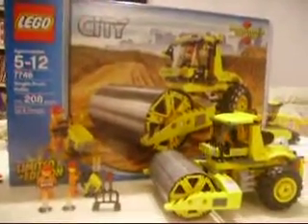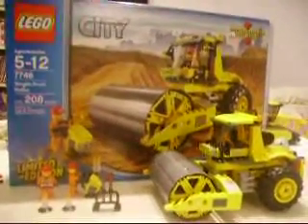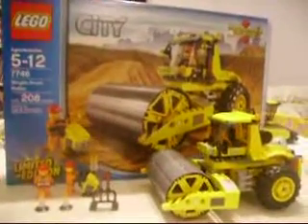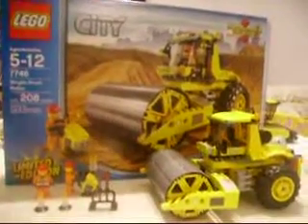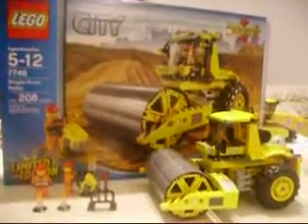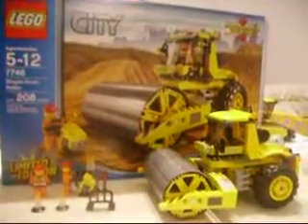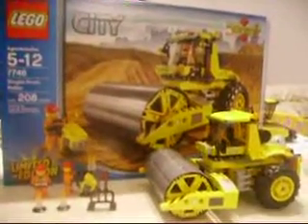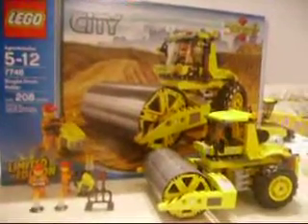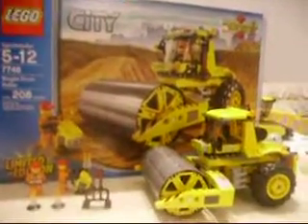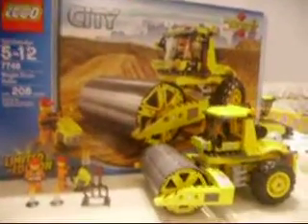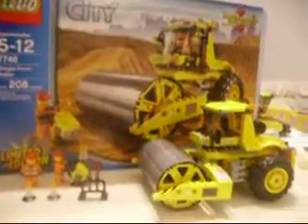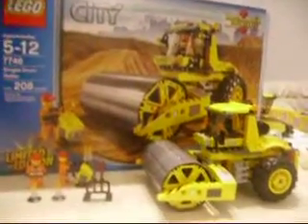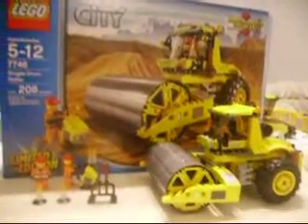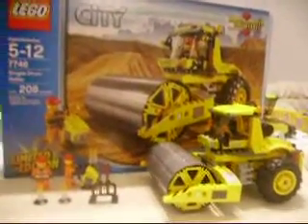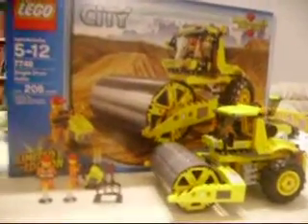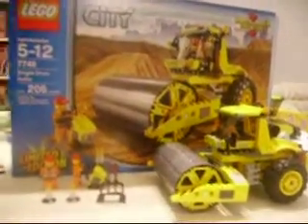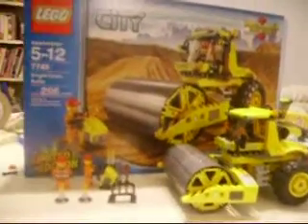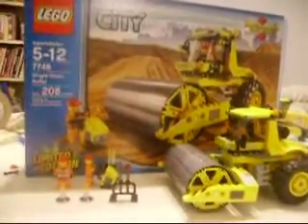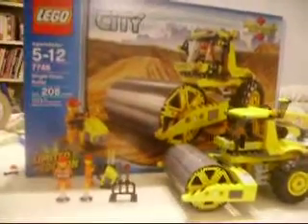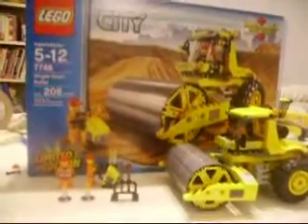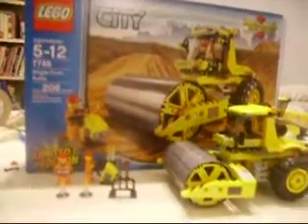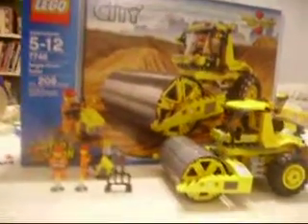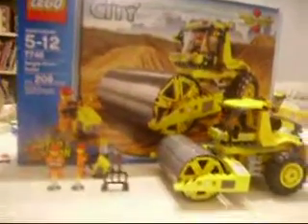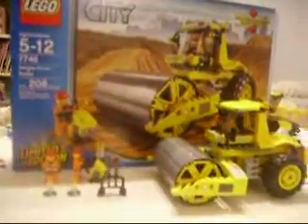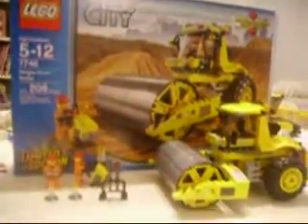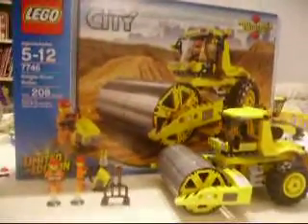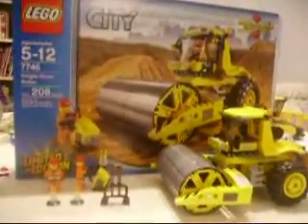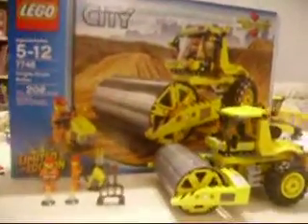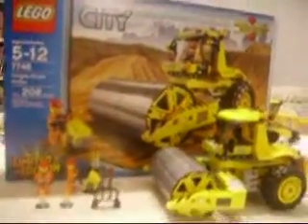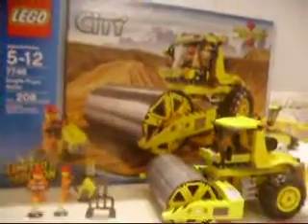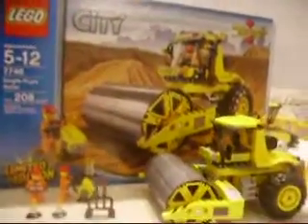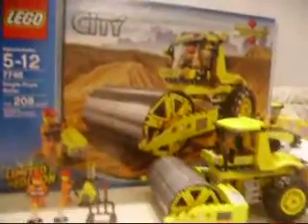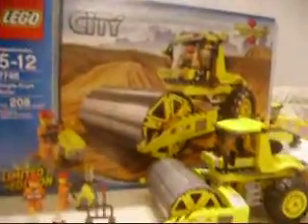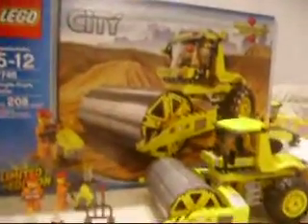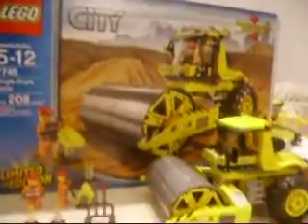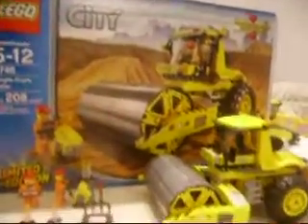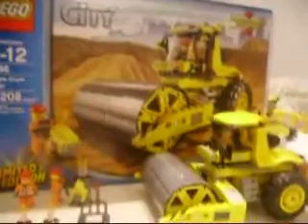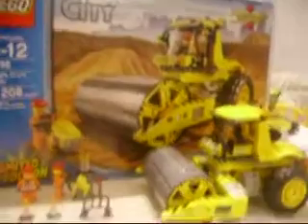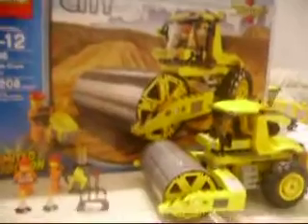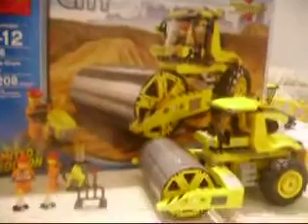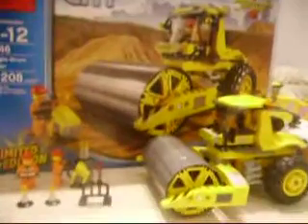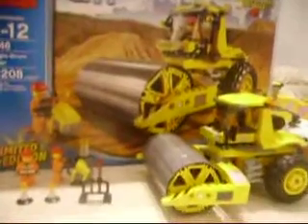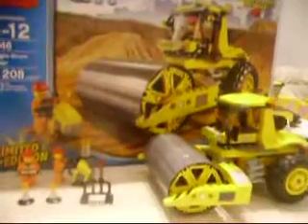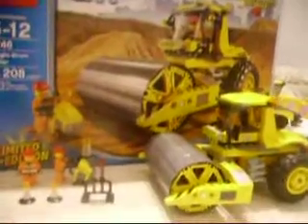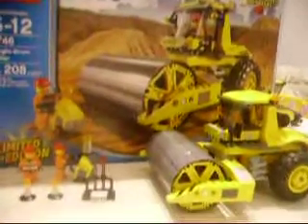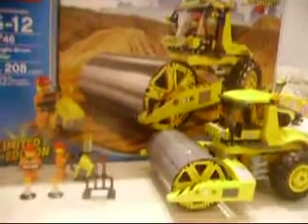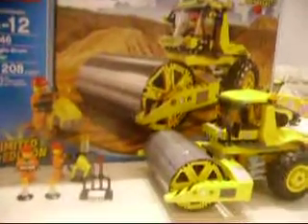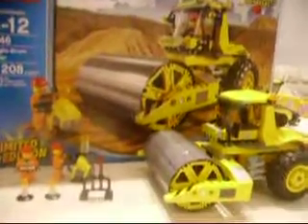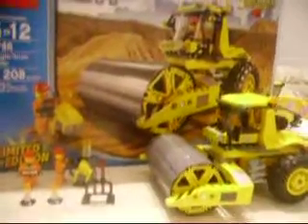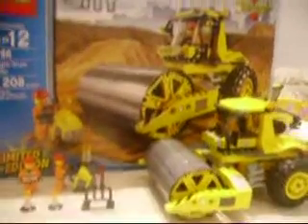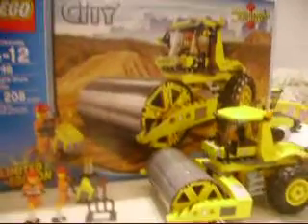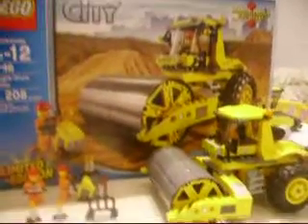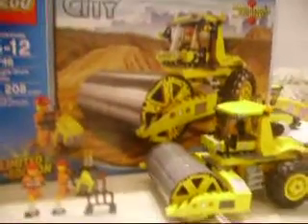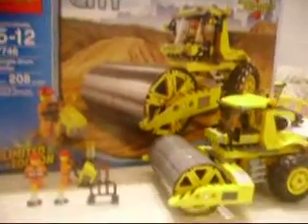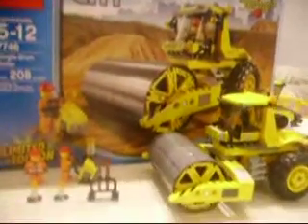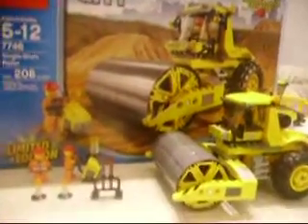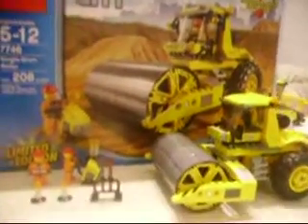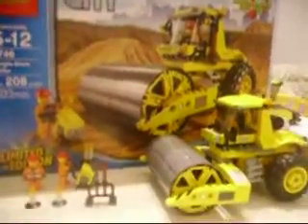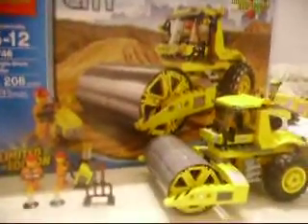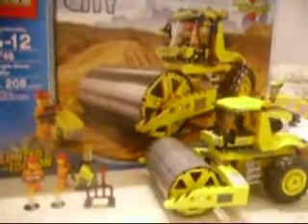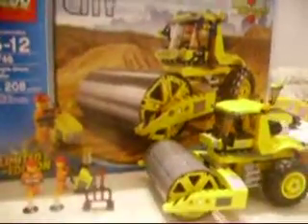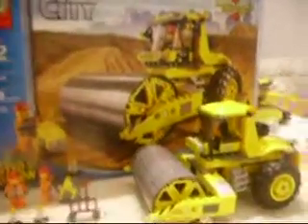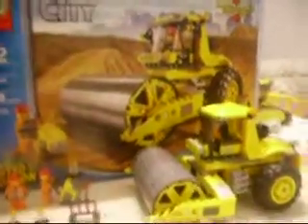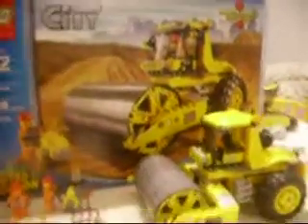Hey YouTube, it's me, Legohead. Today I'm doing a review on the Lego City Single Drum Roller.